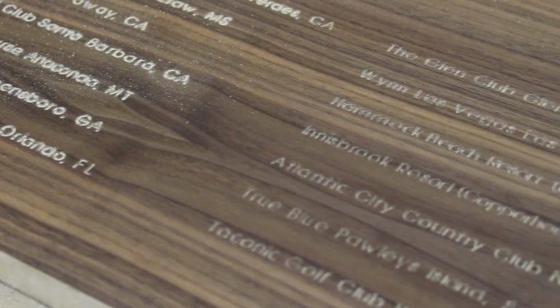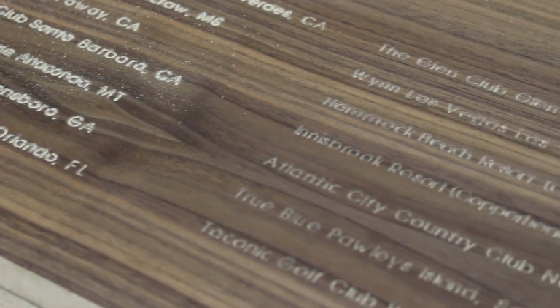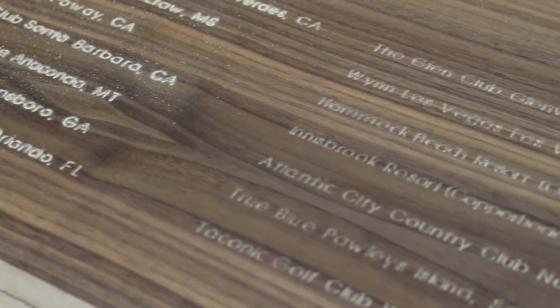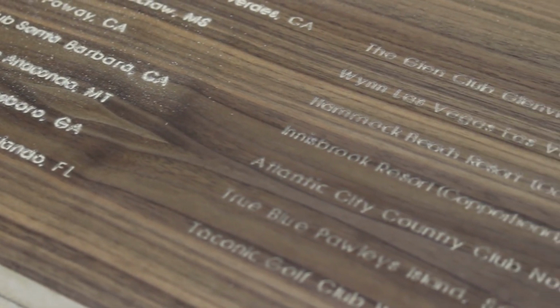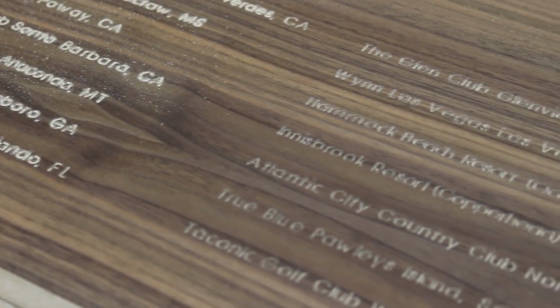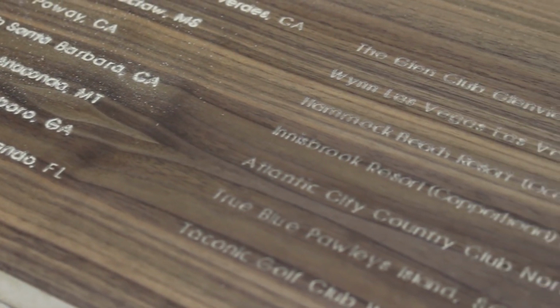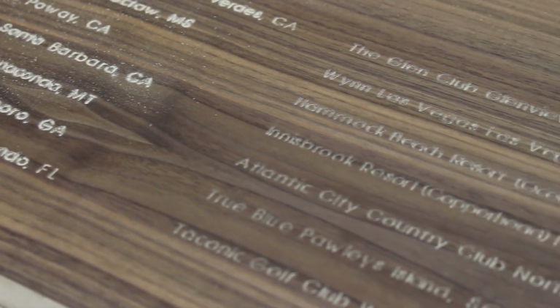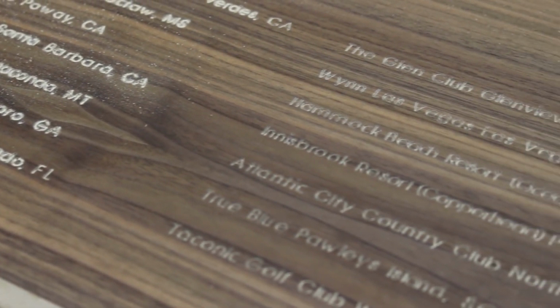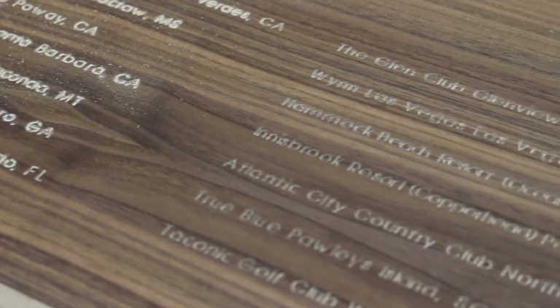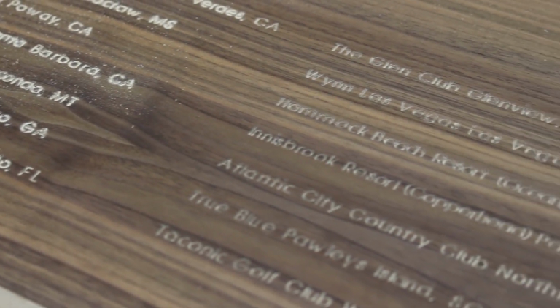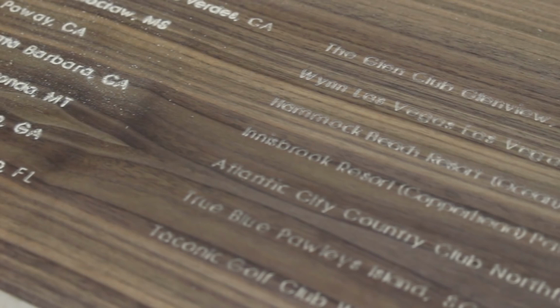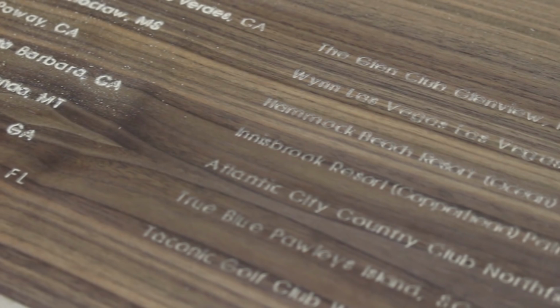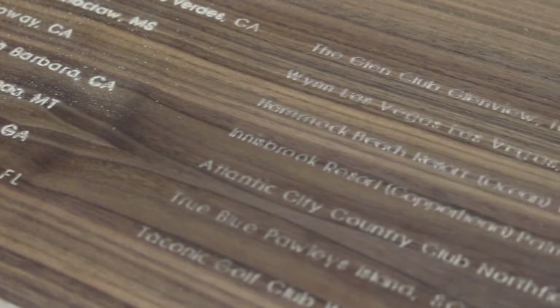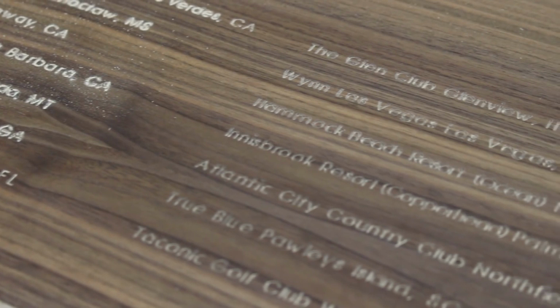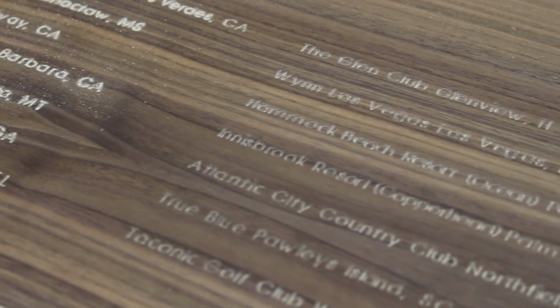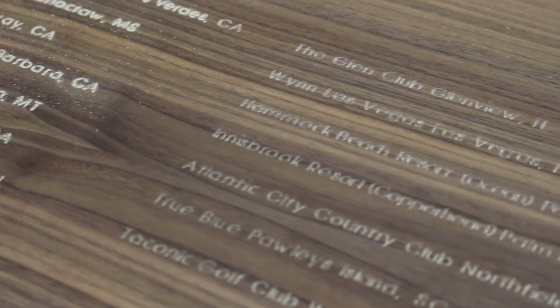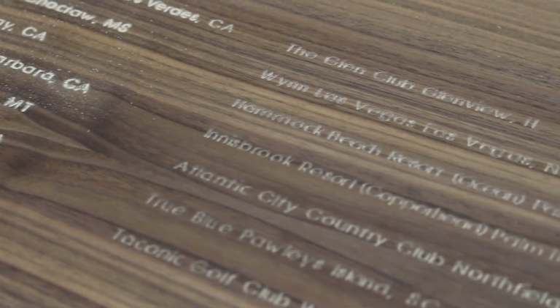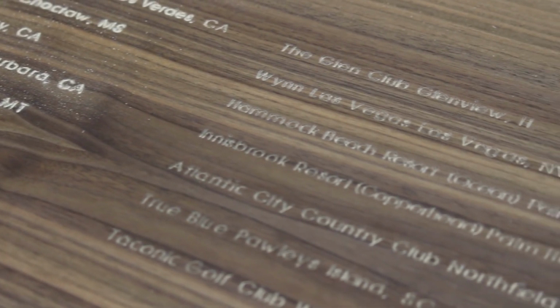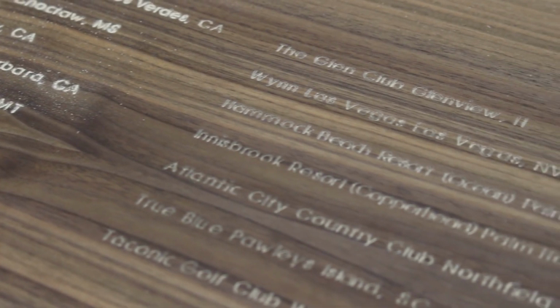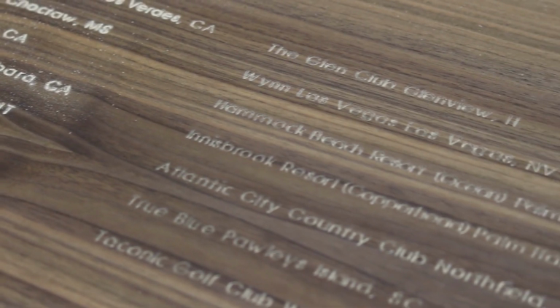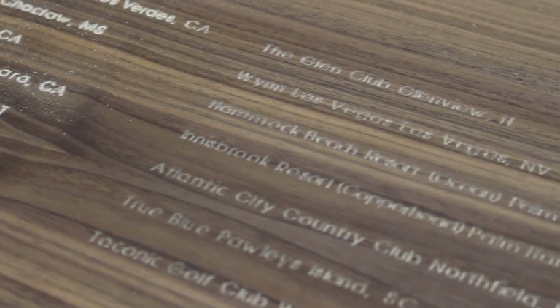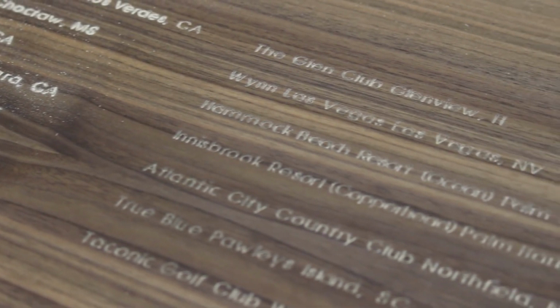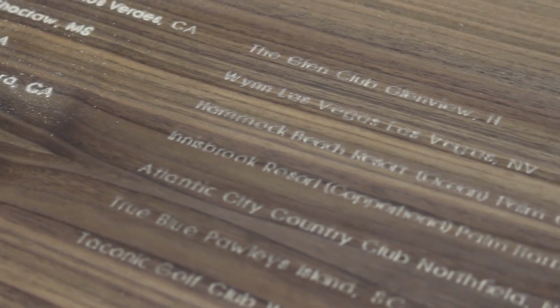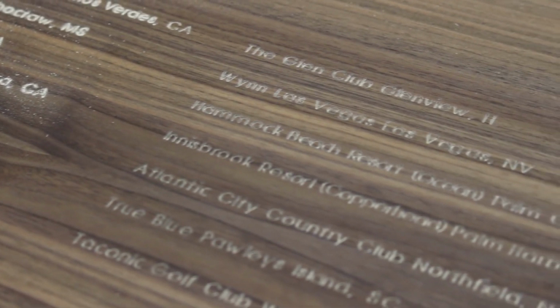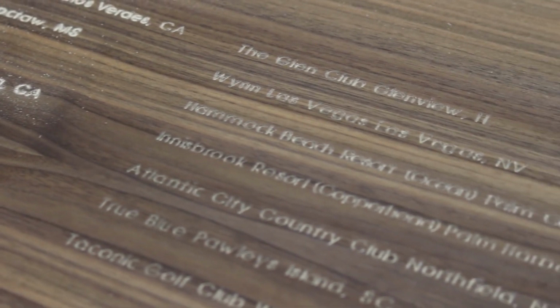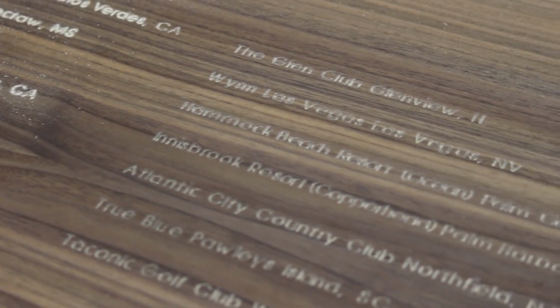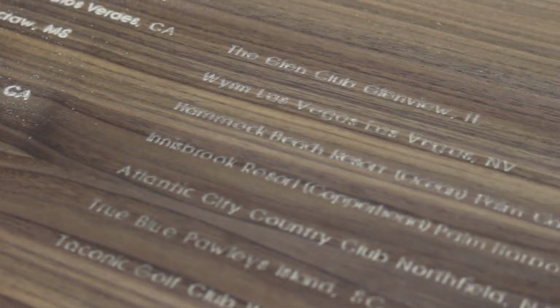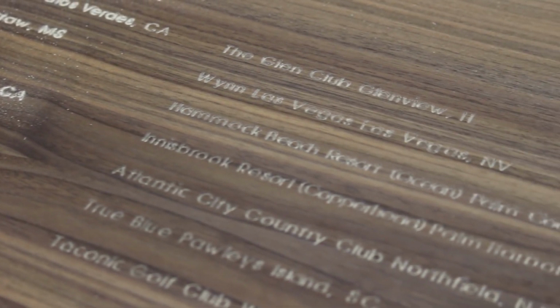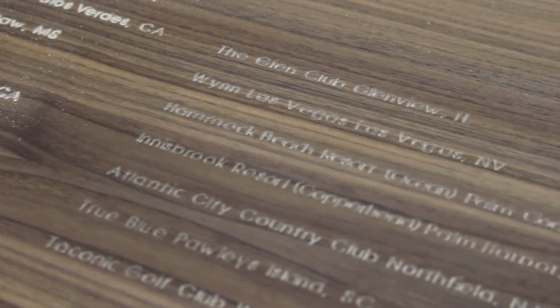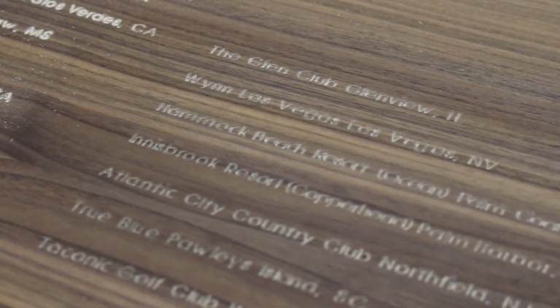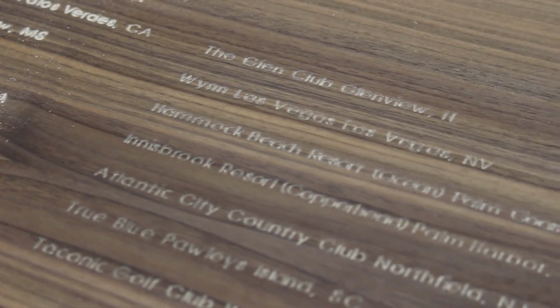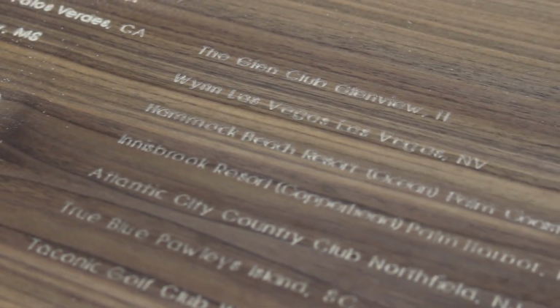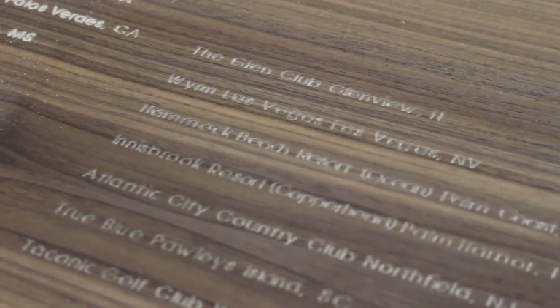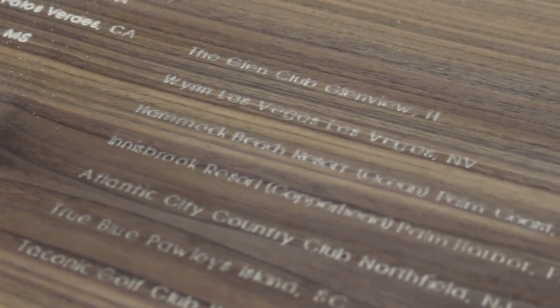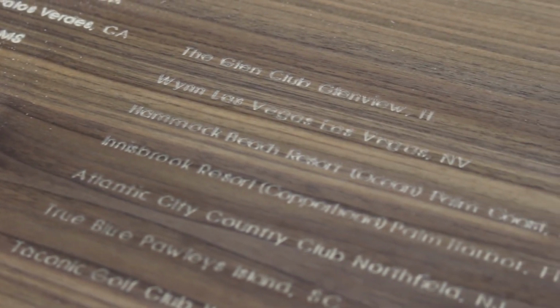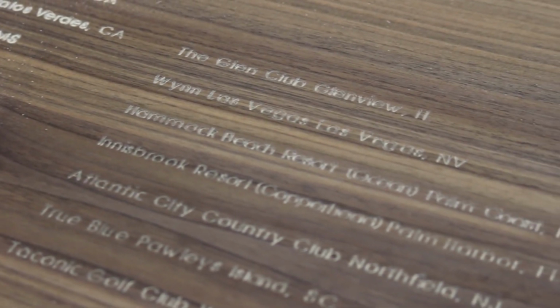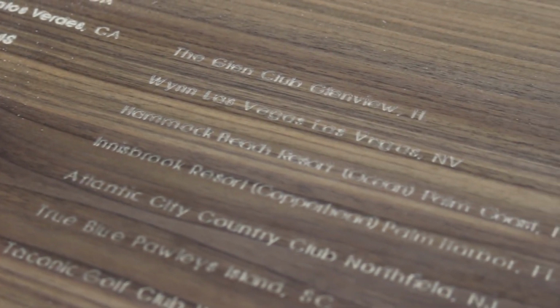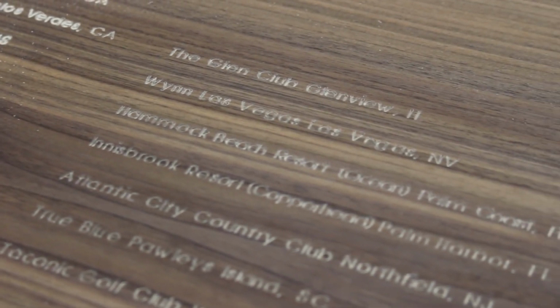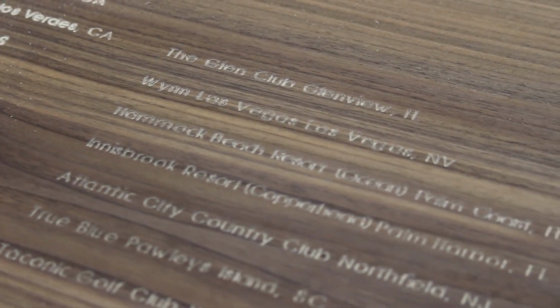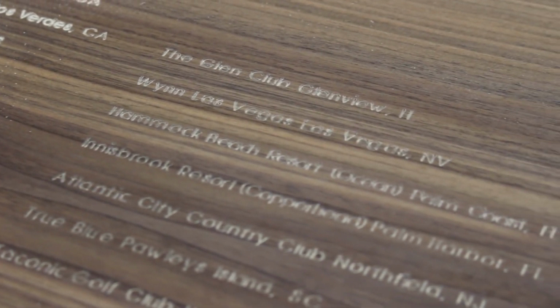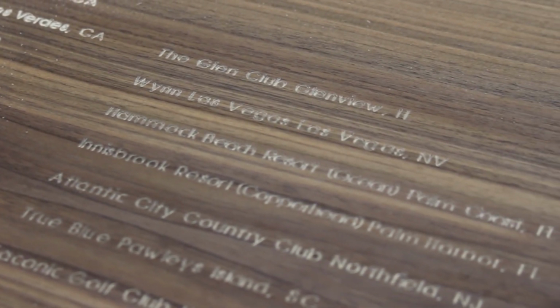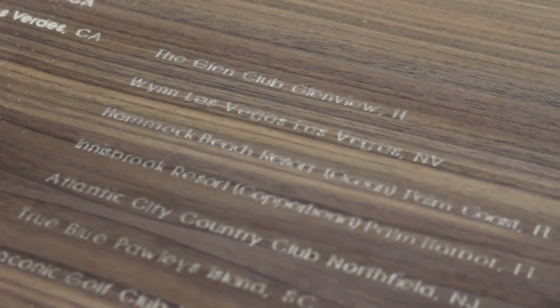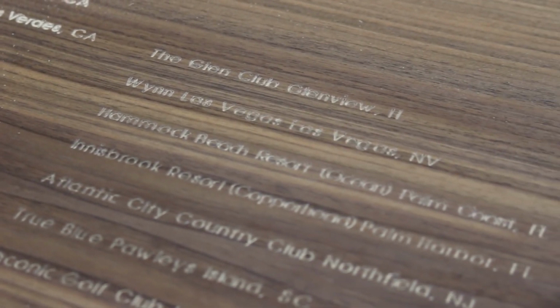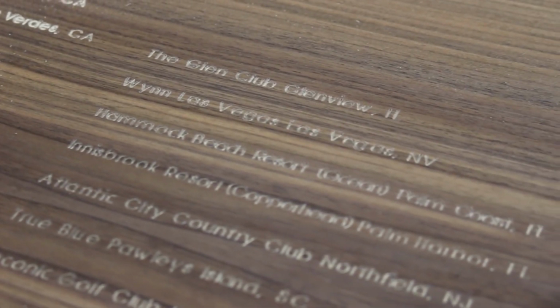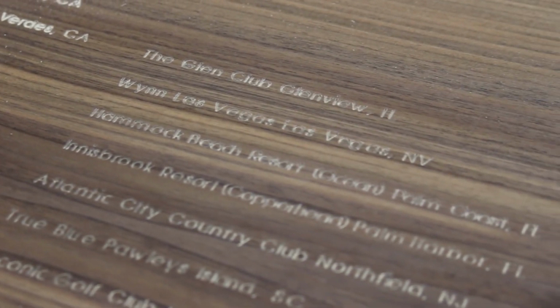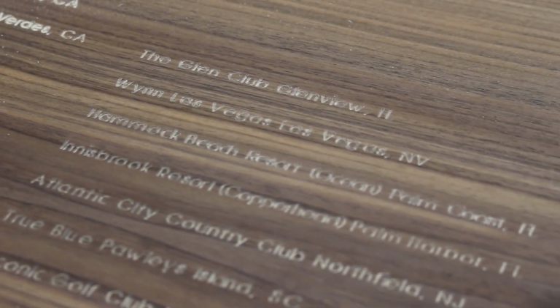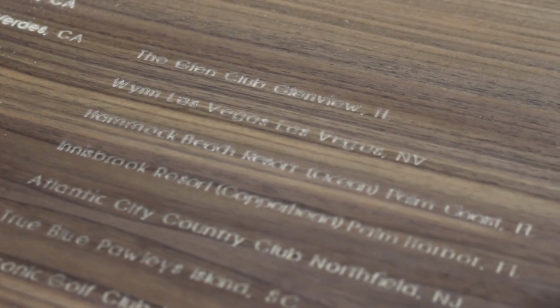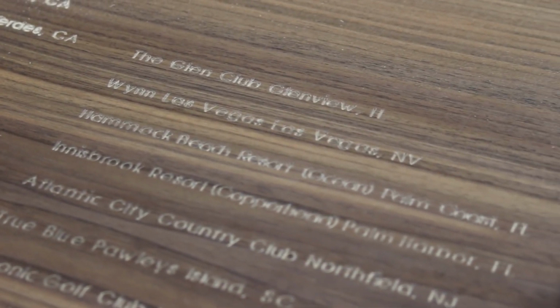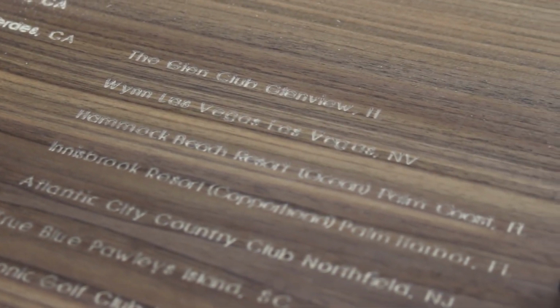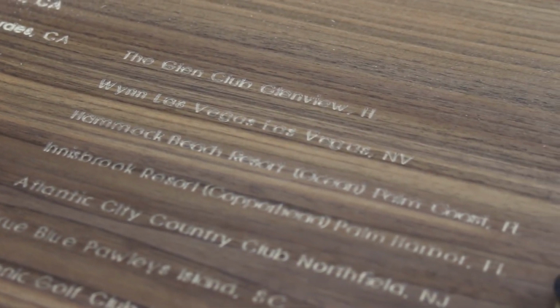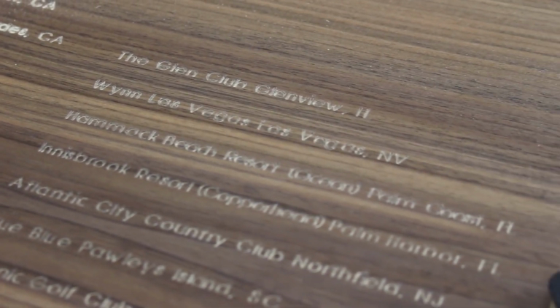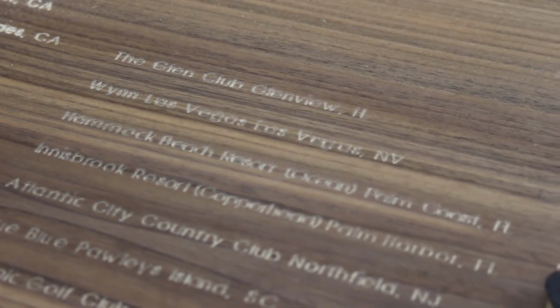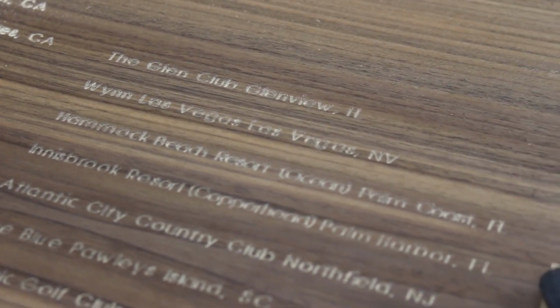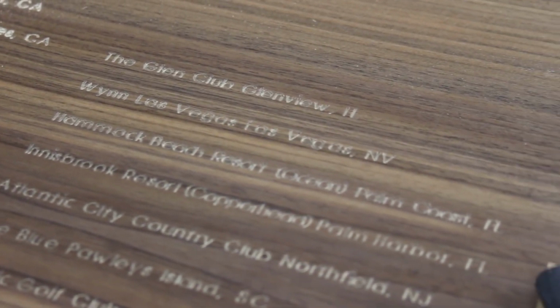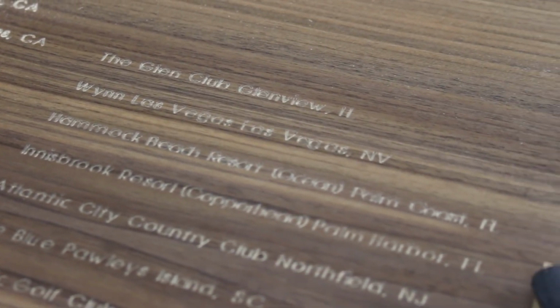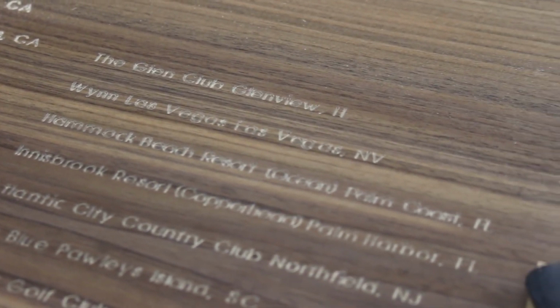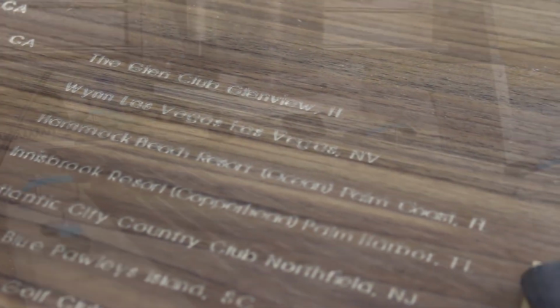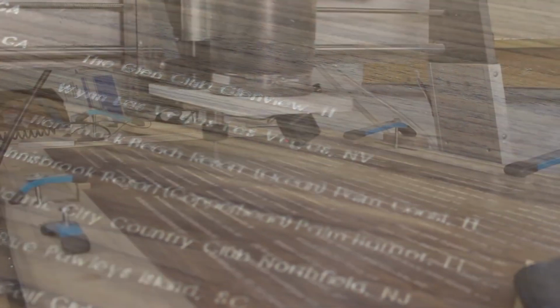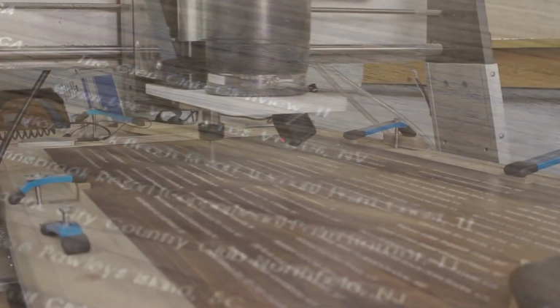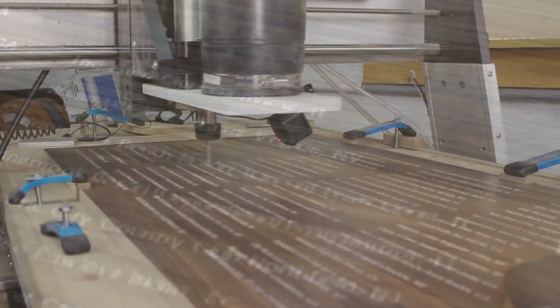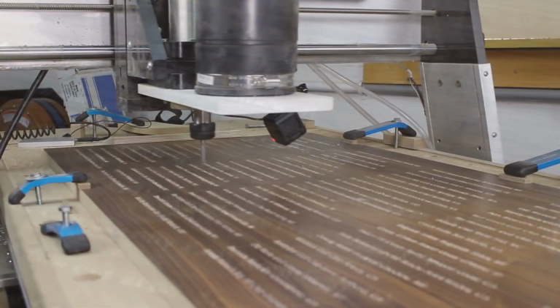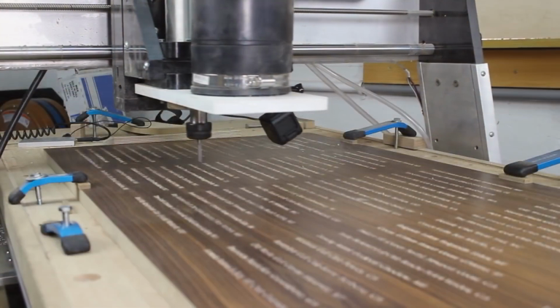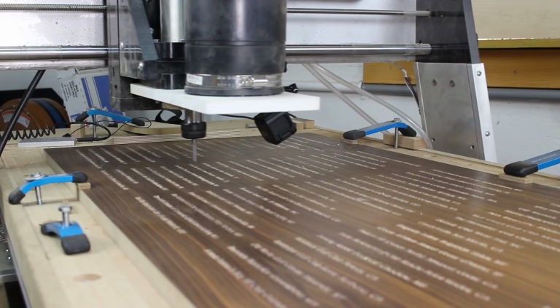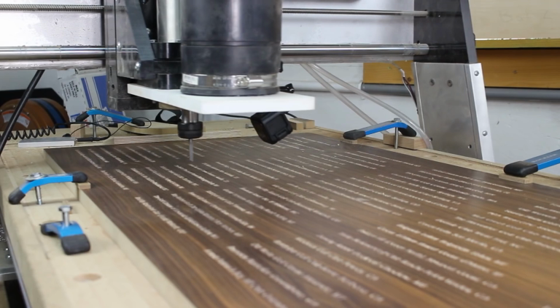With the long engraving program completed, I install the one-quarter inch spiral bit to drill the peg holes.